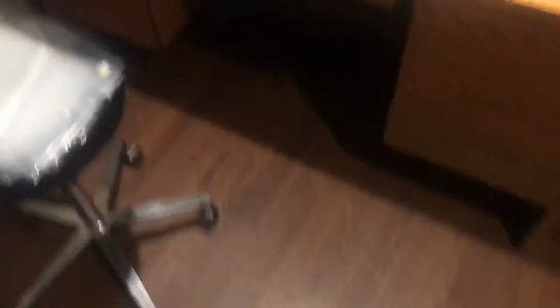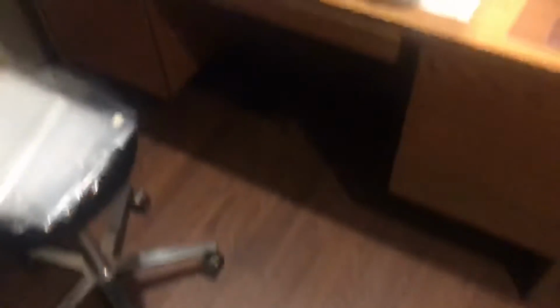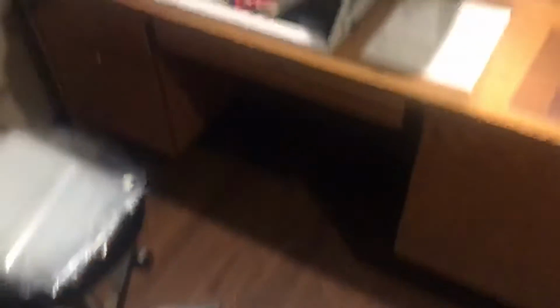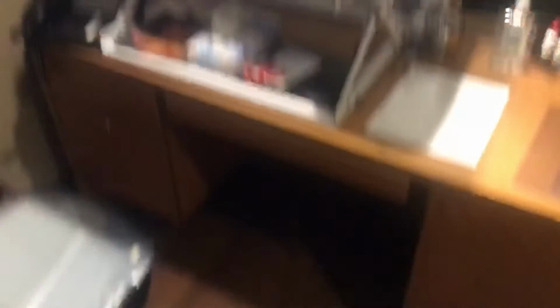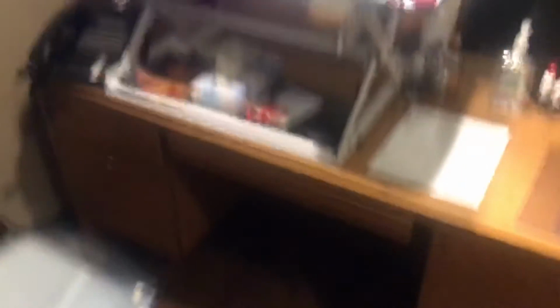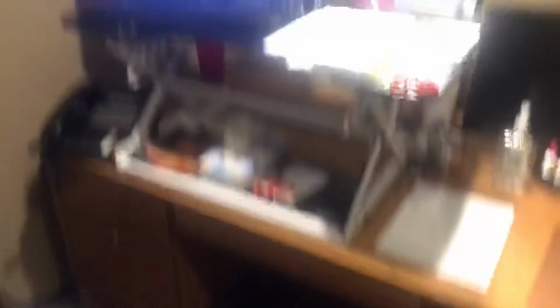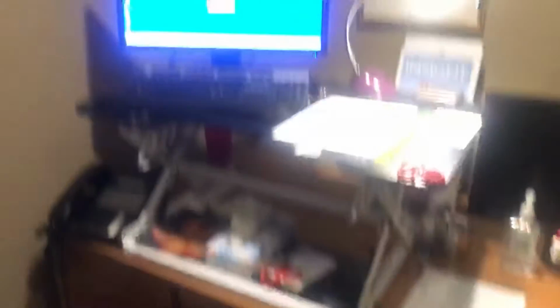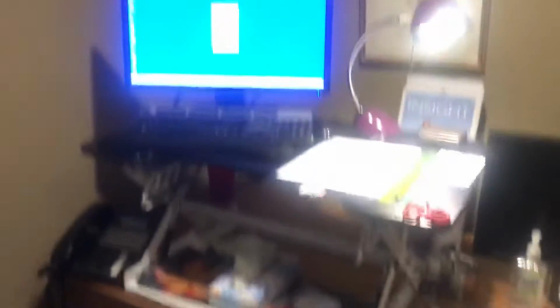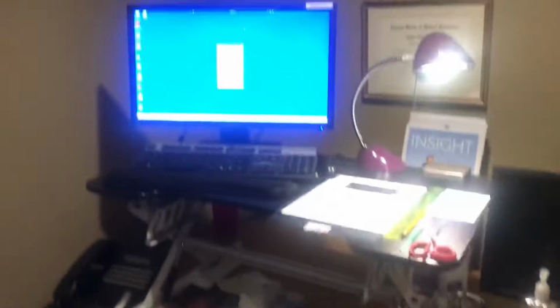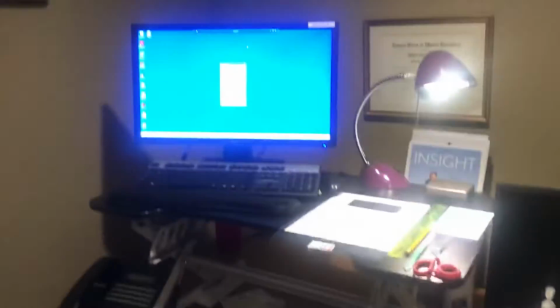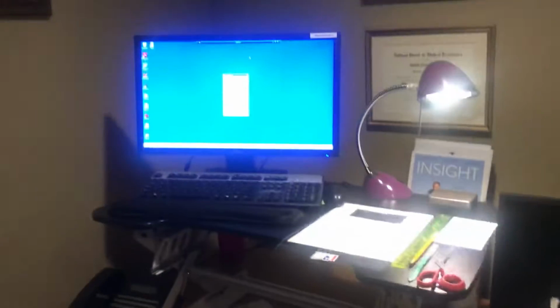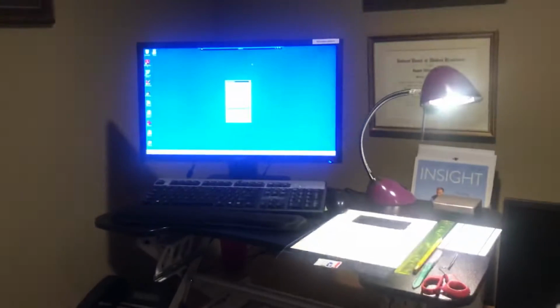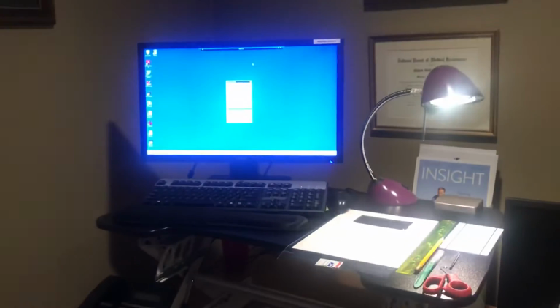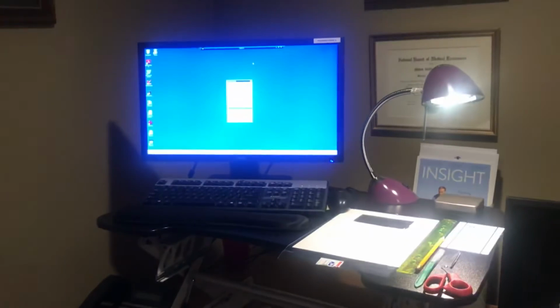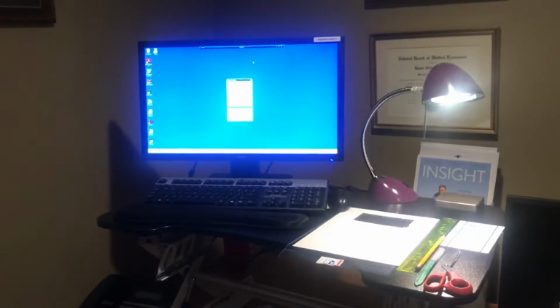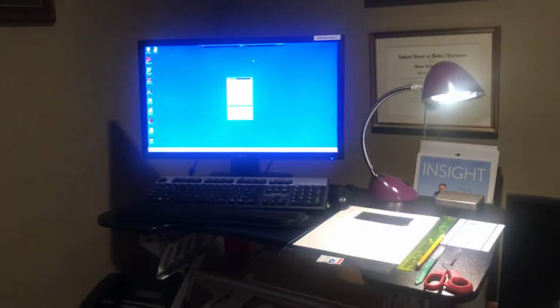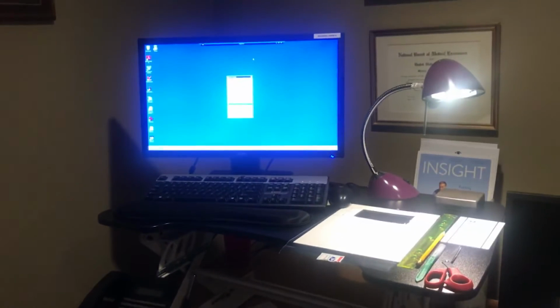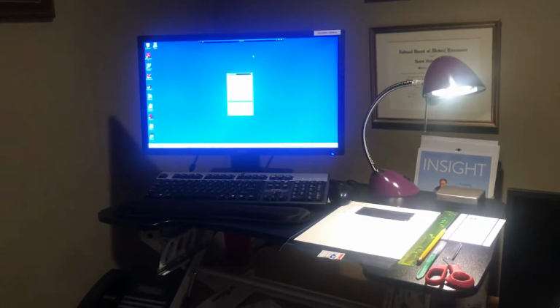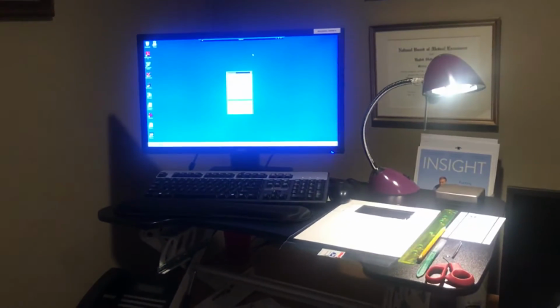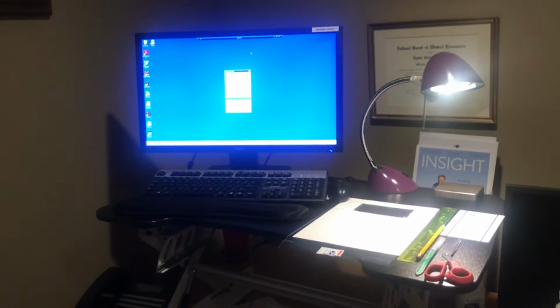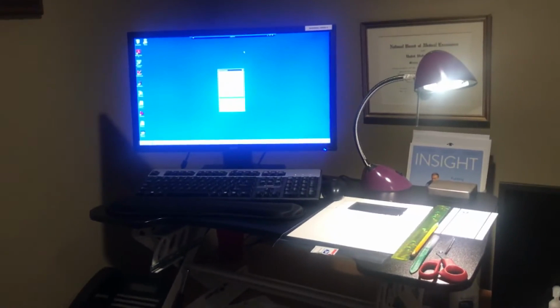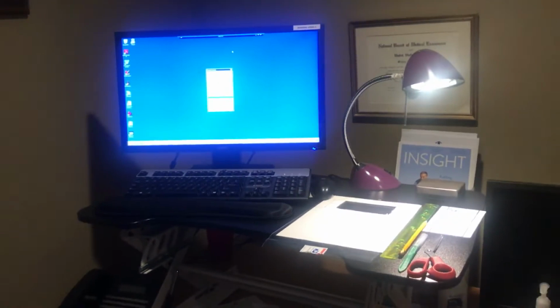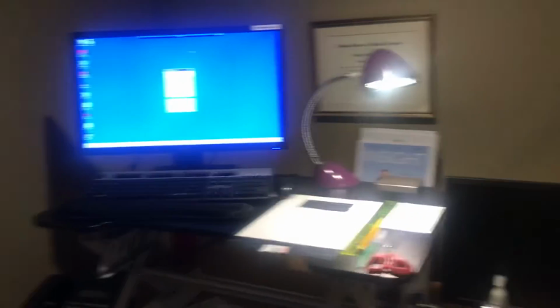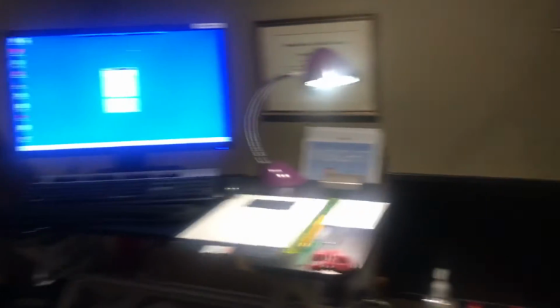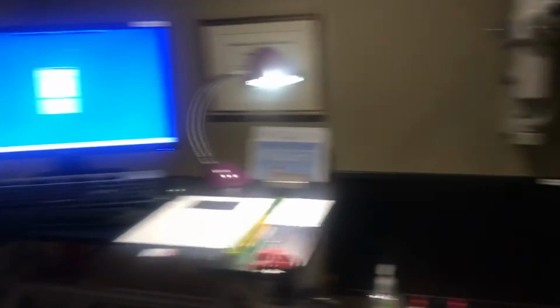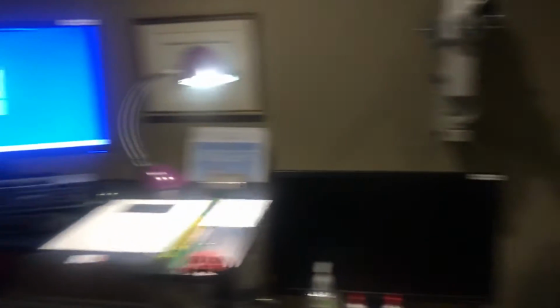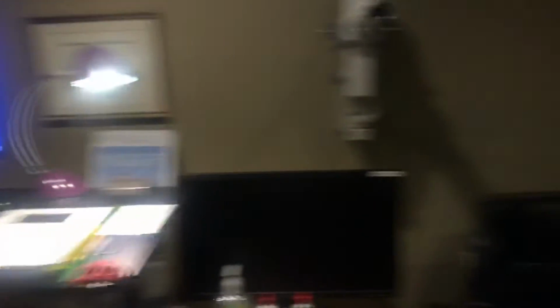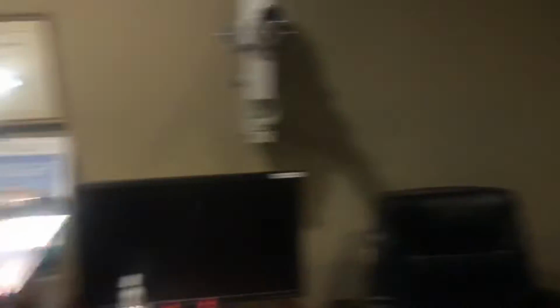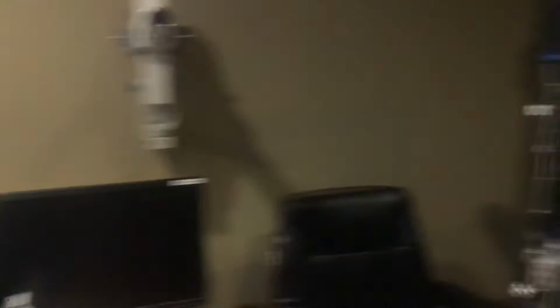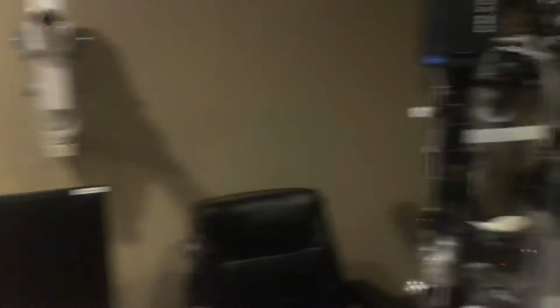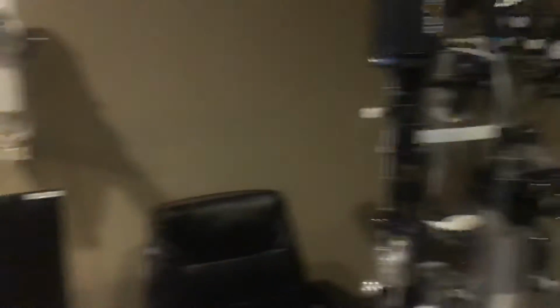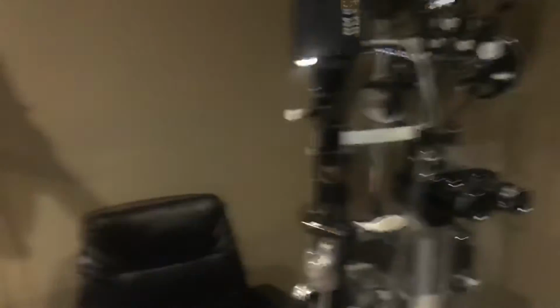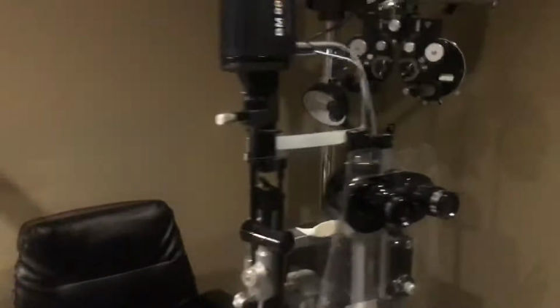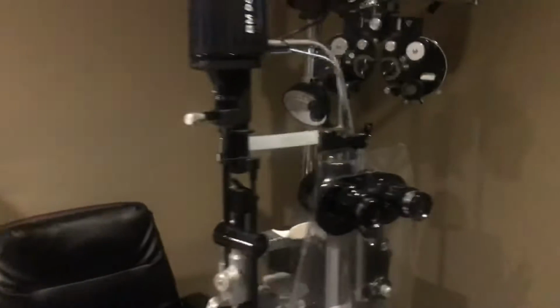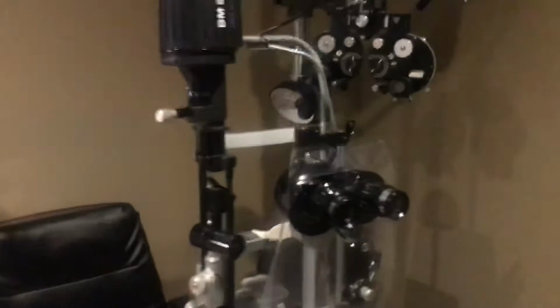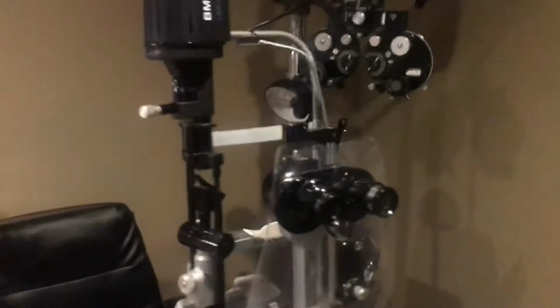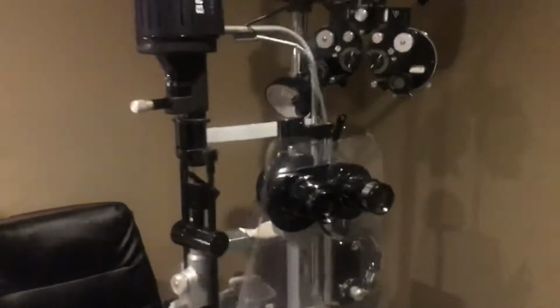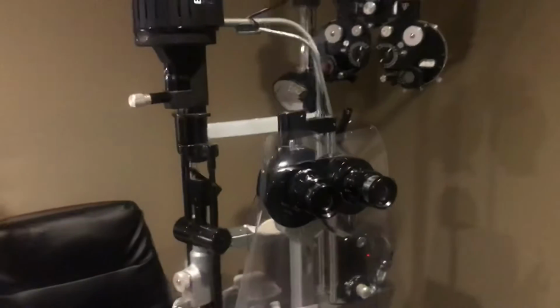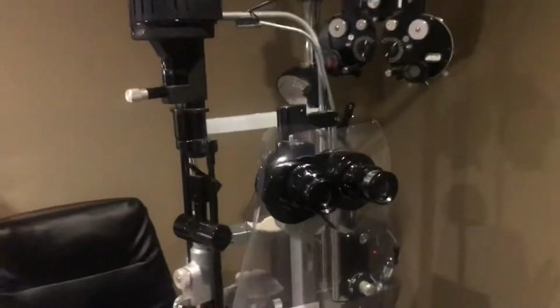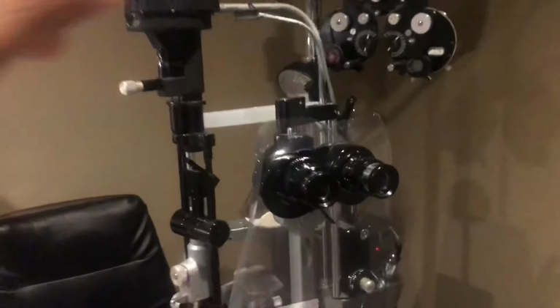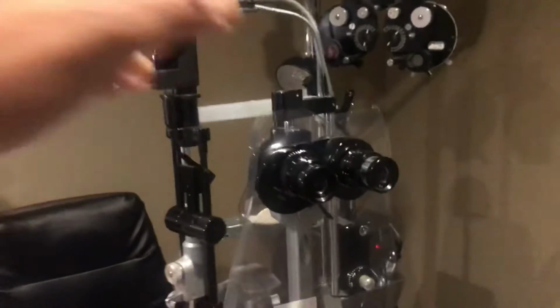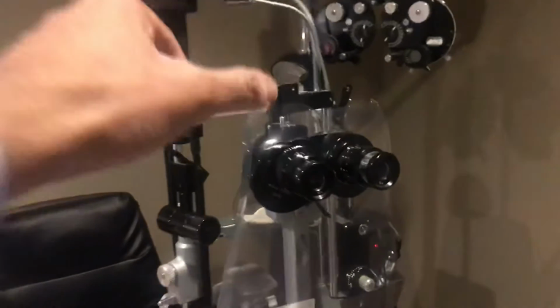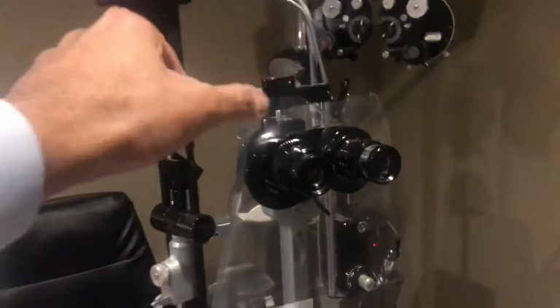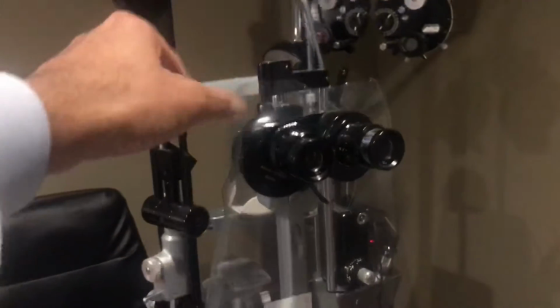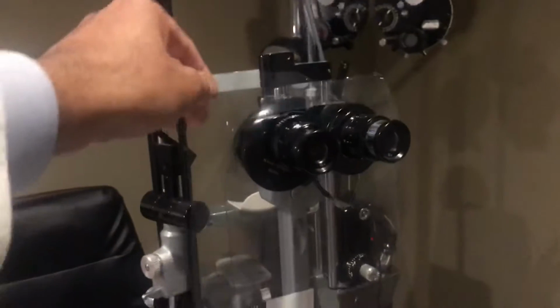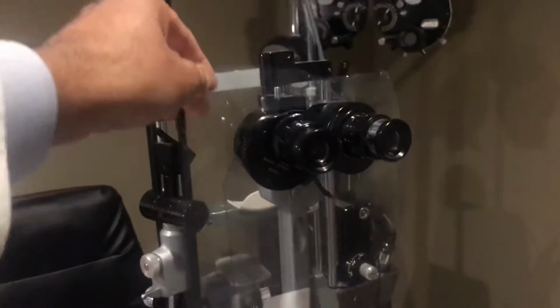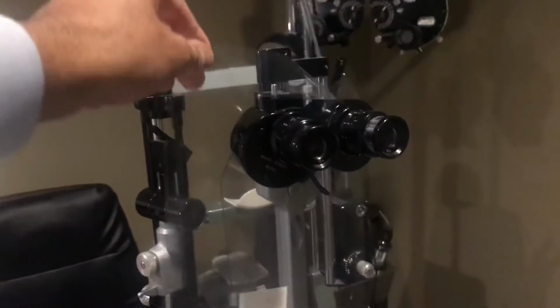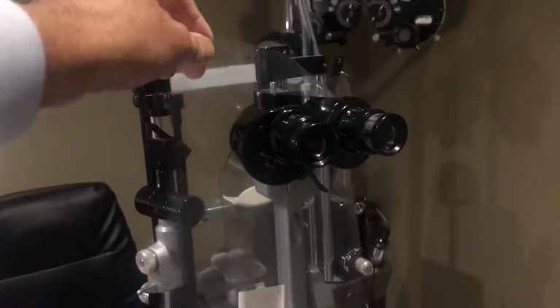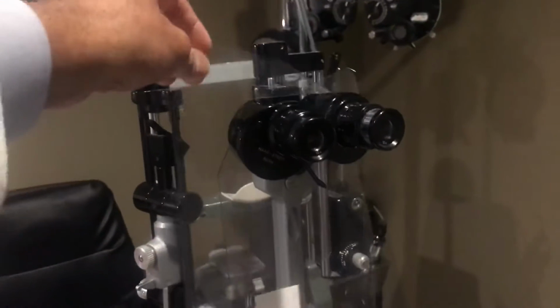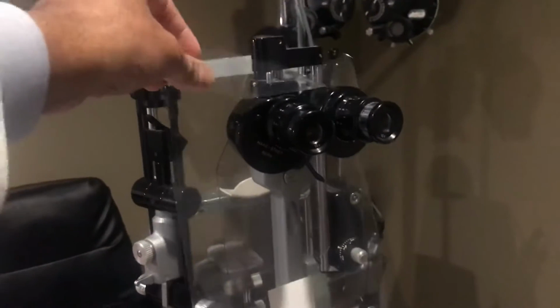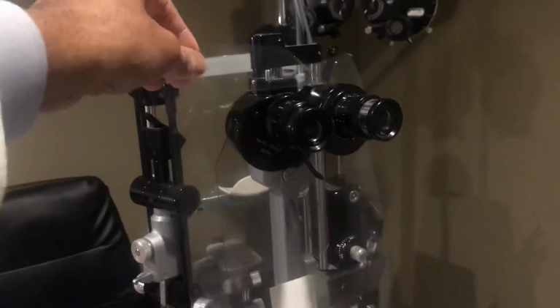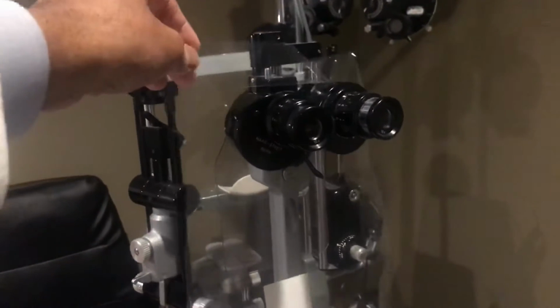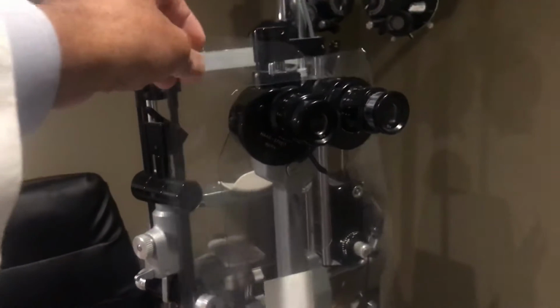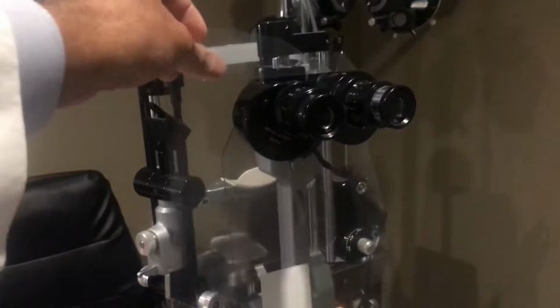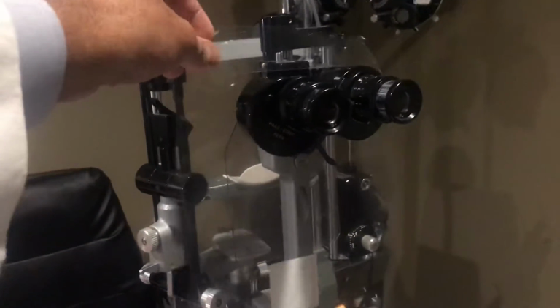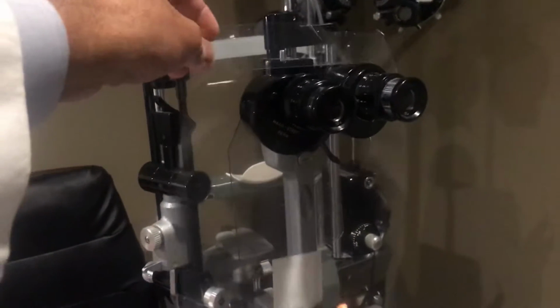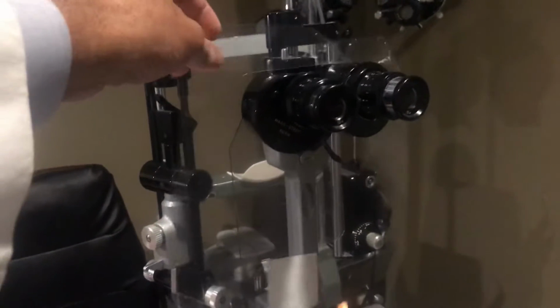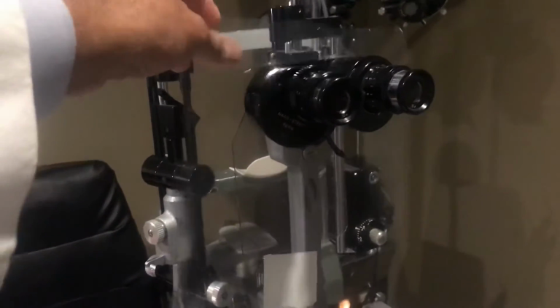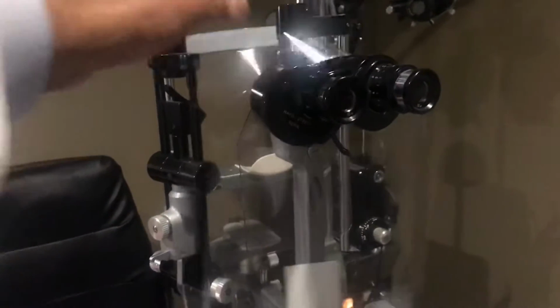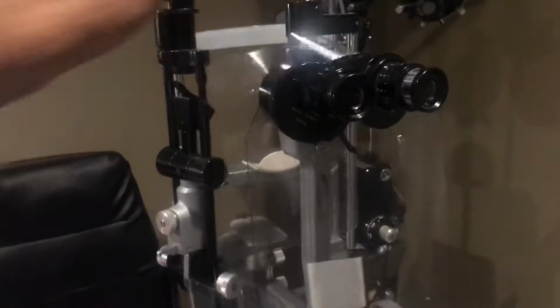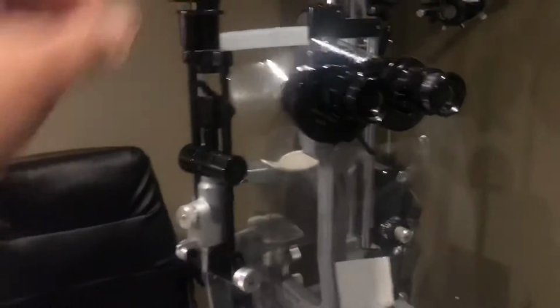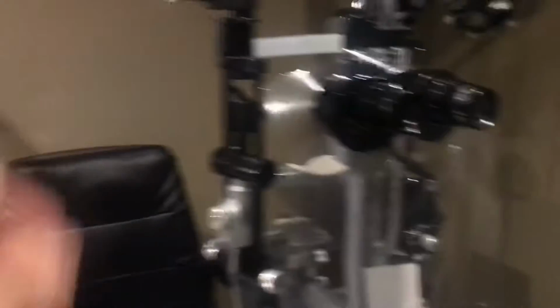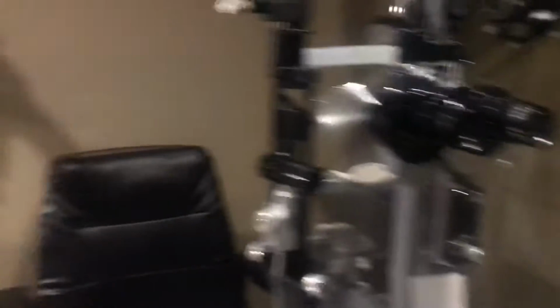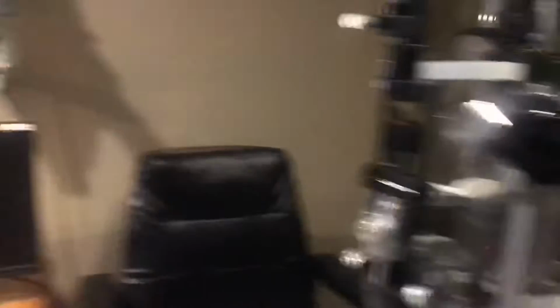Good afternoon colleagues. I'm going to show my standing desk and show you how to easily make a slit lamp protective cover.